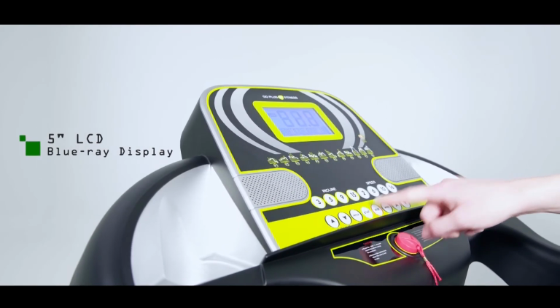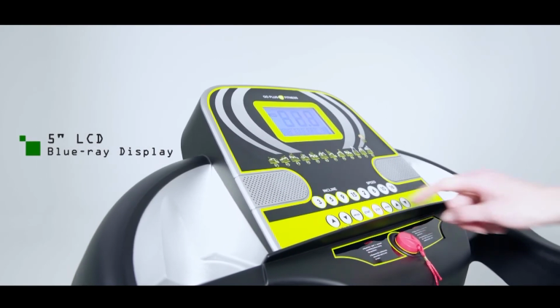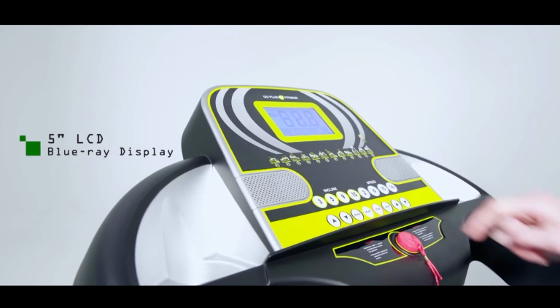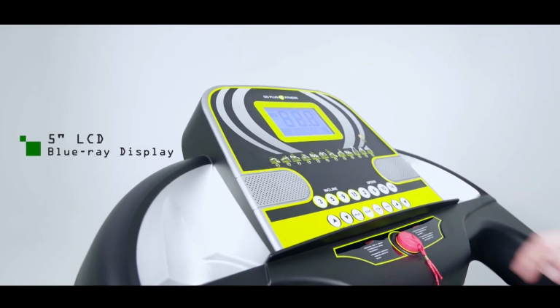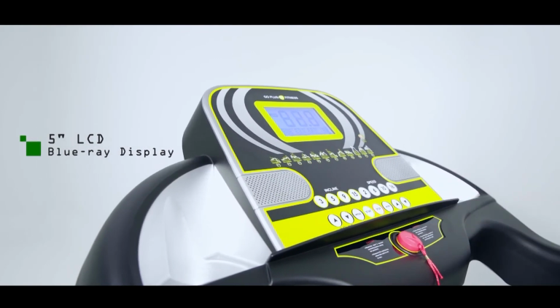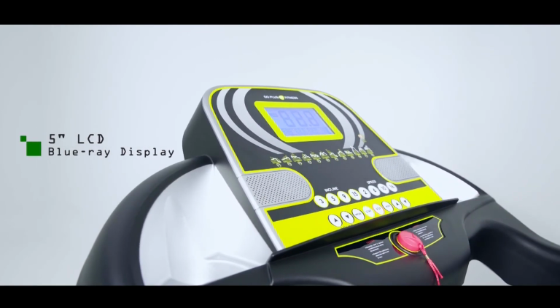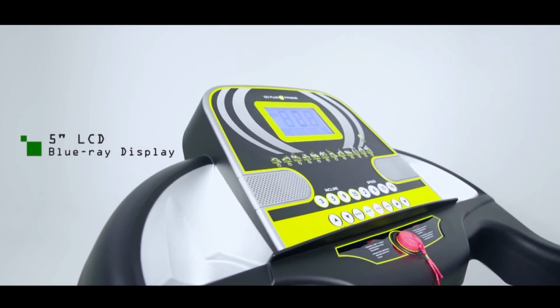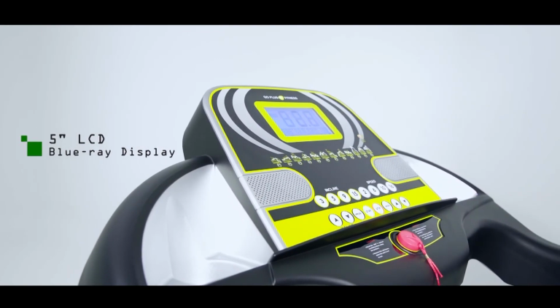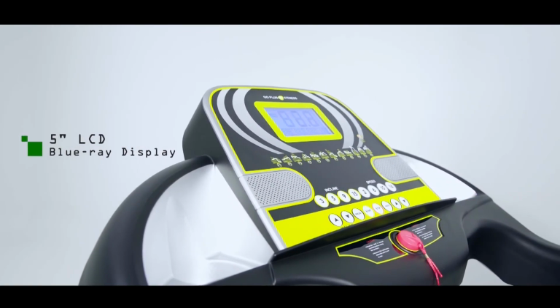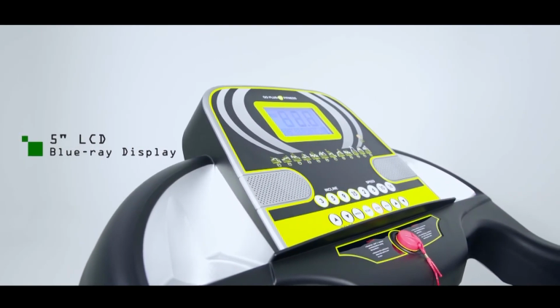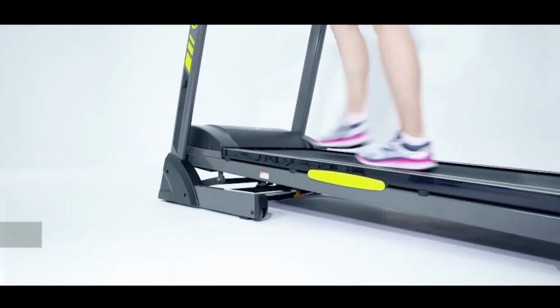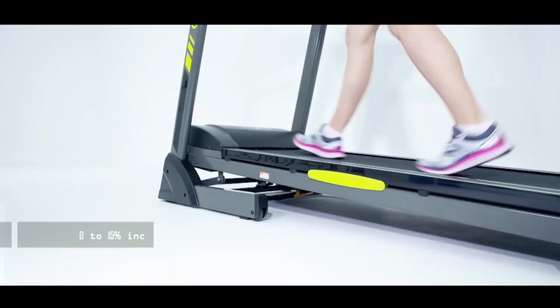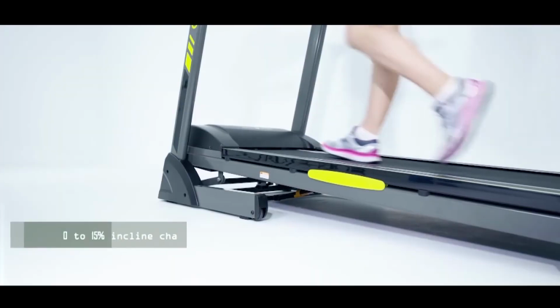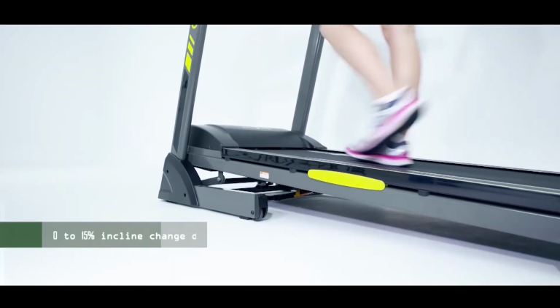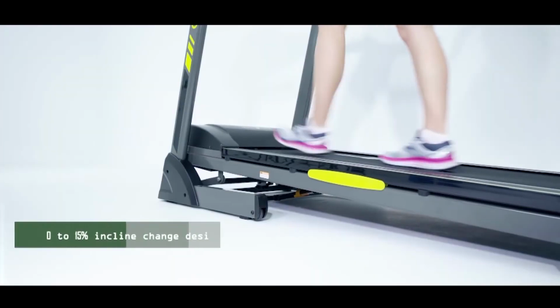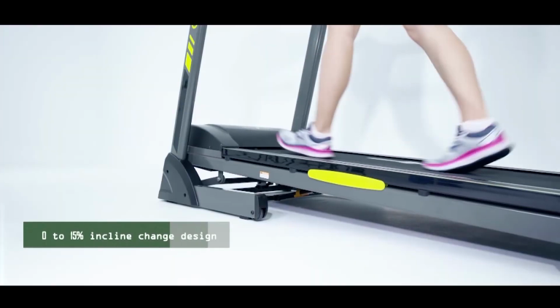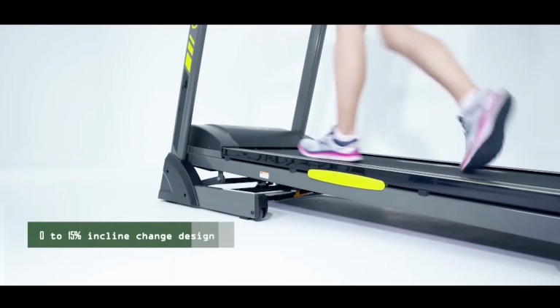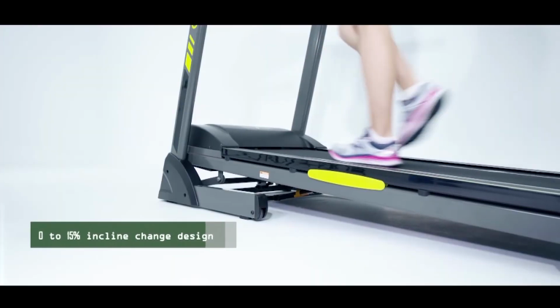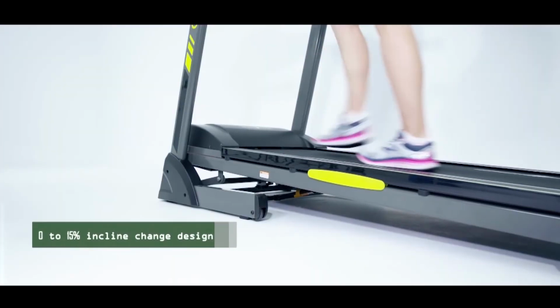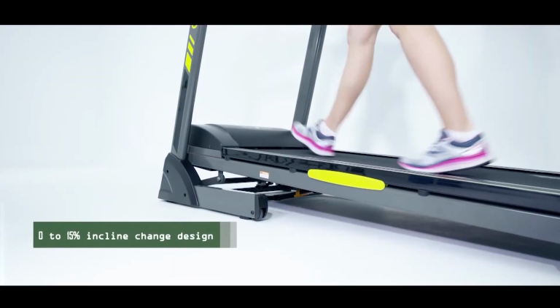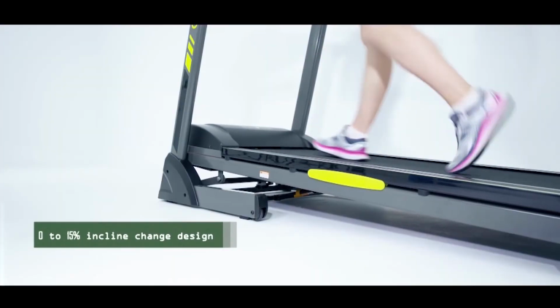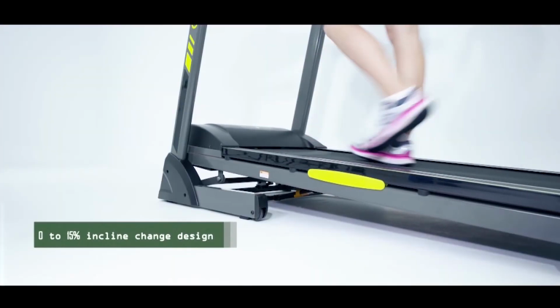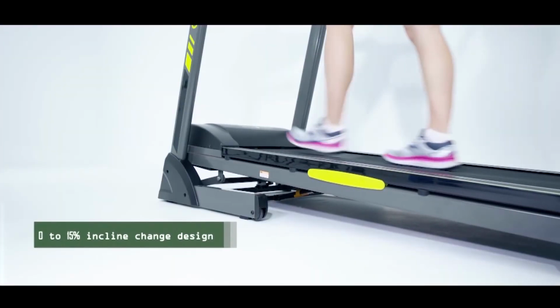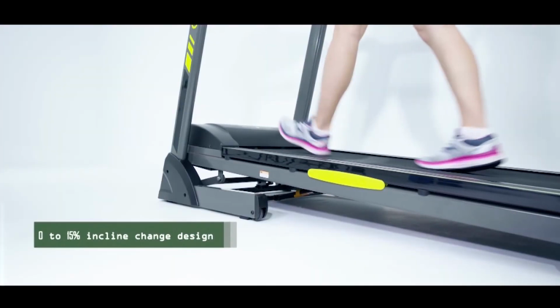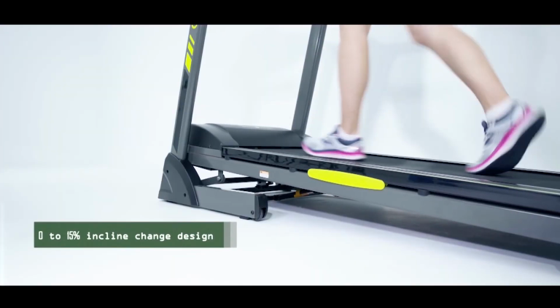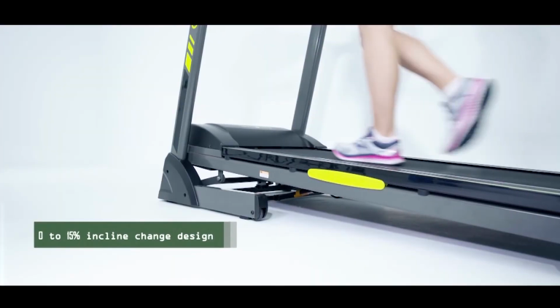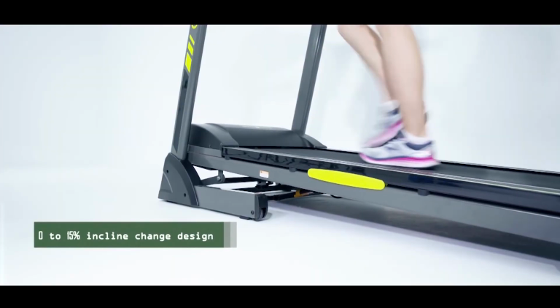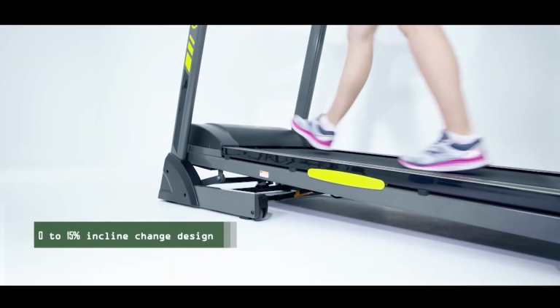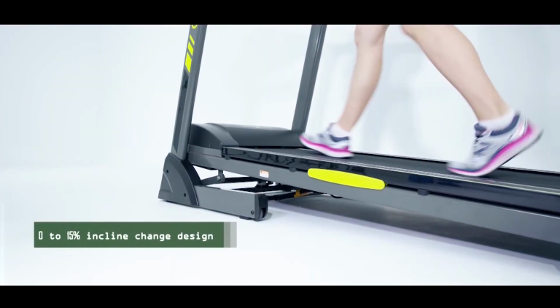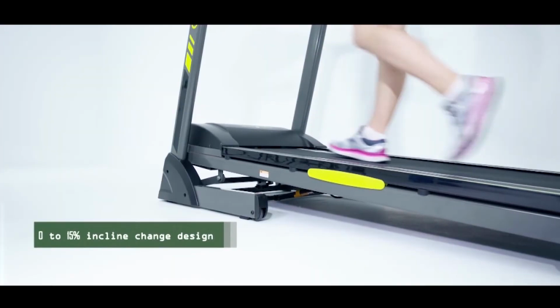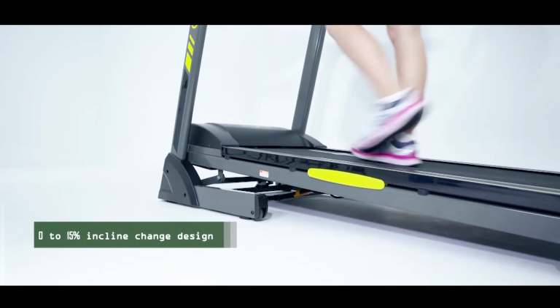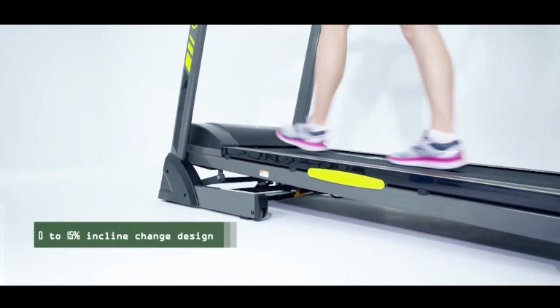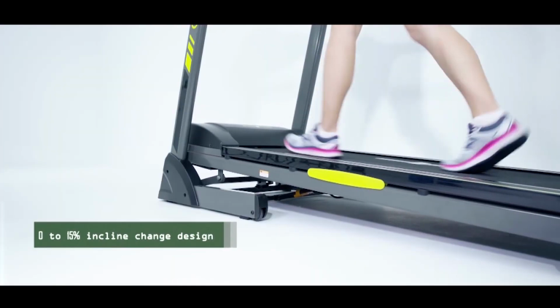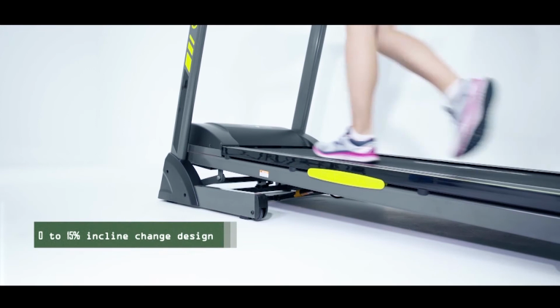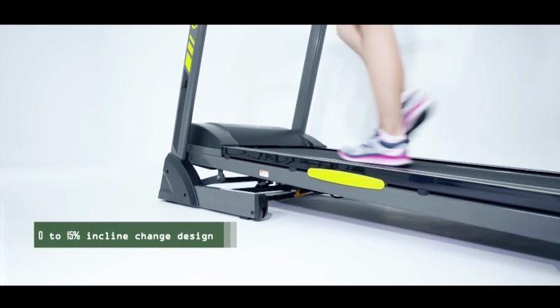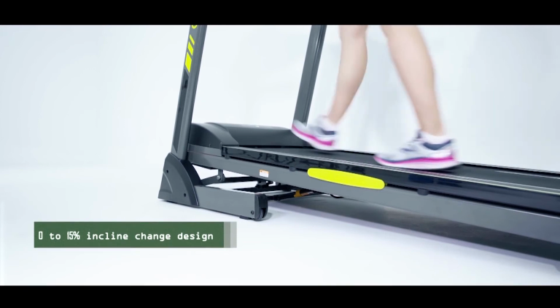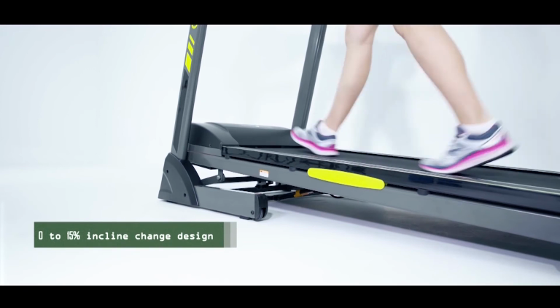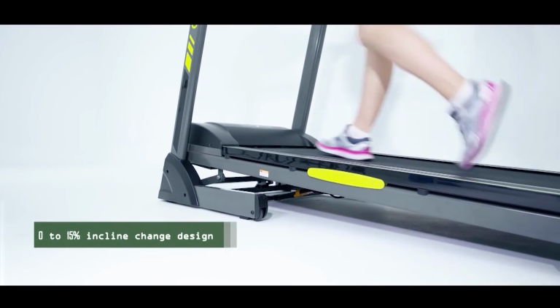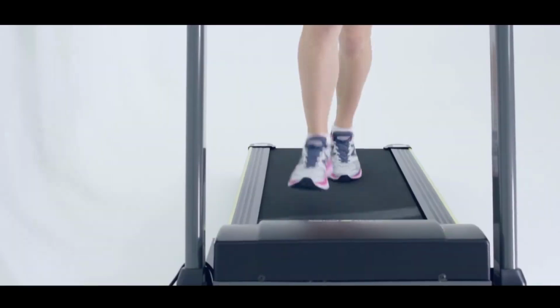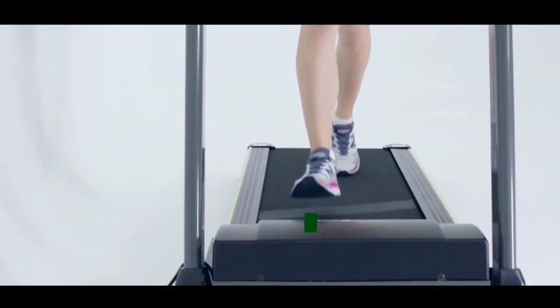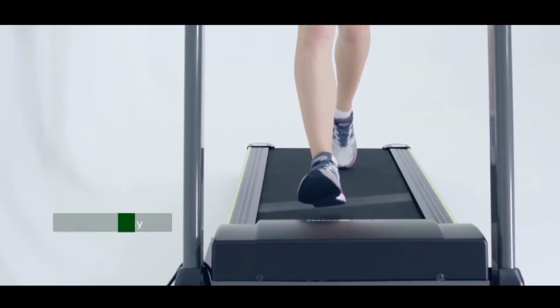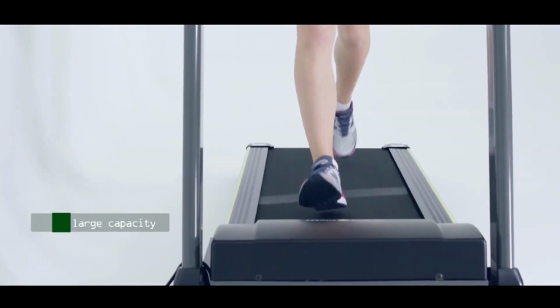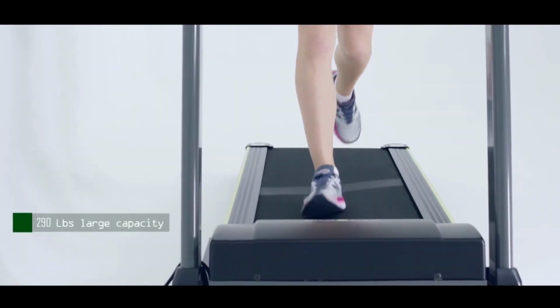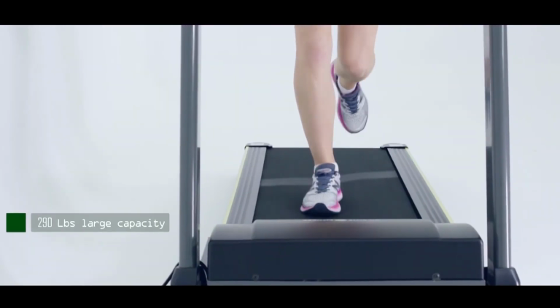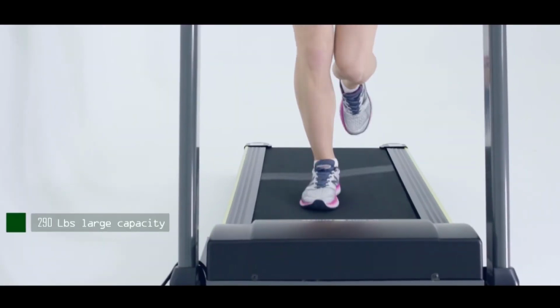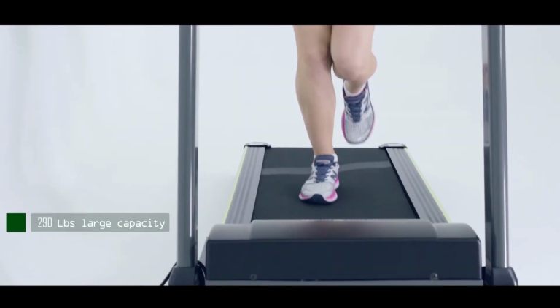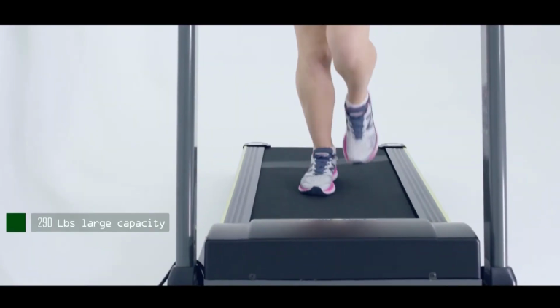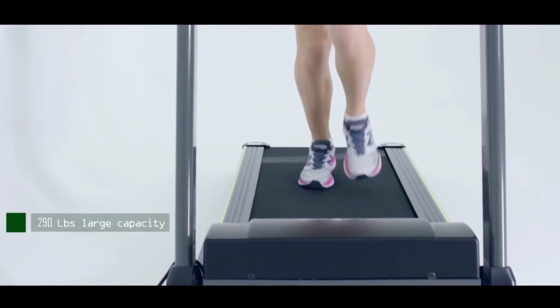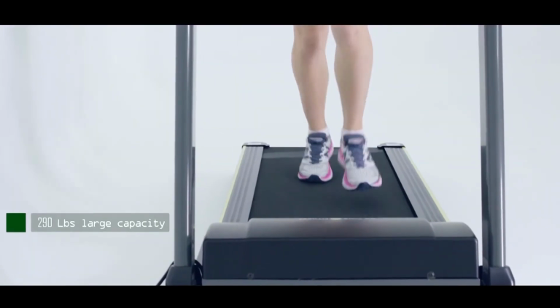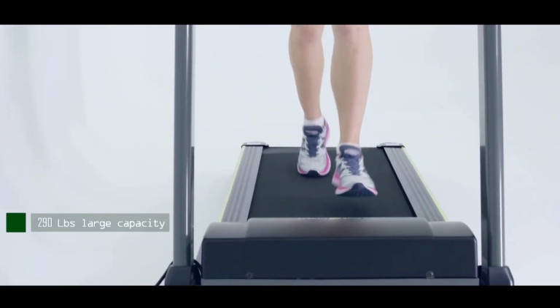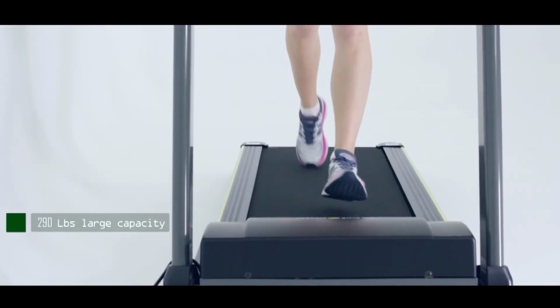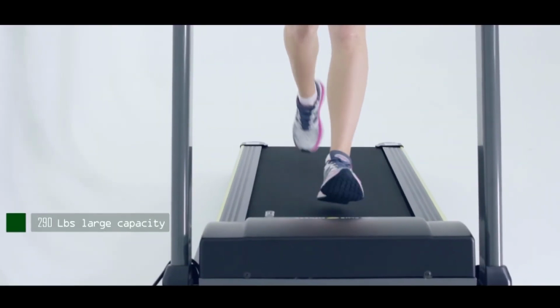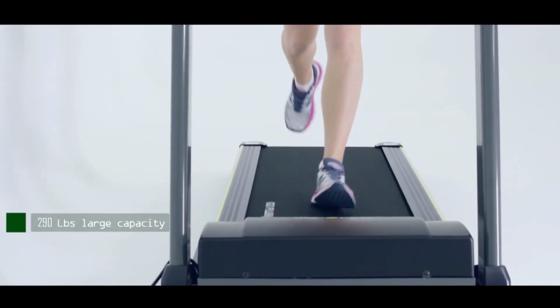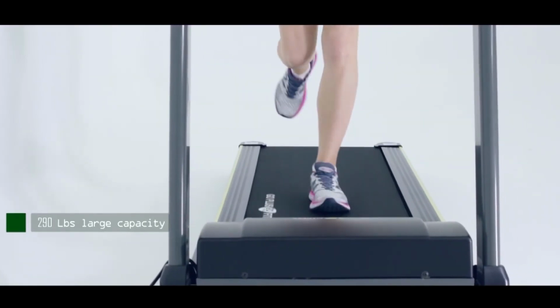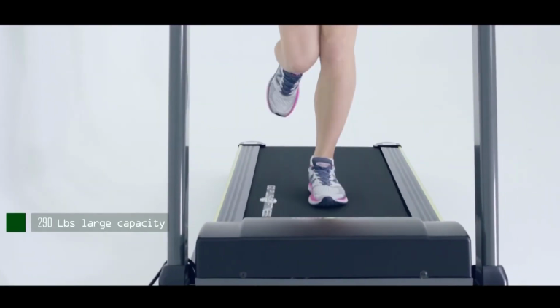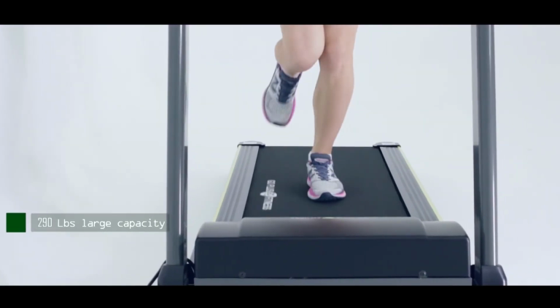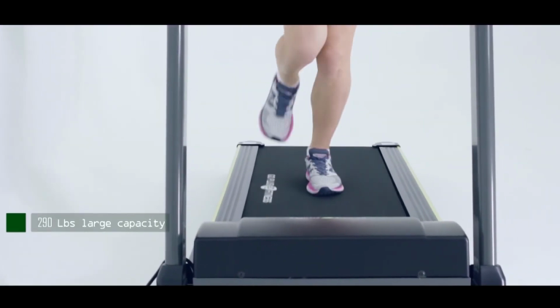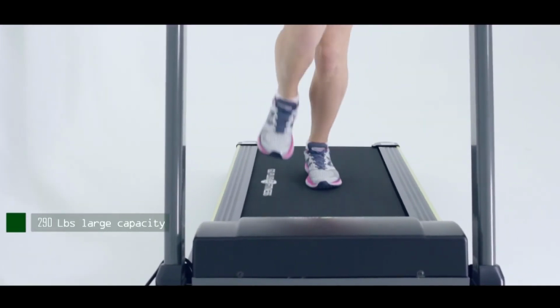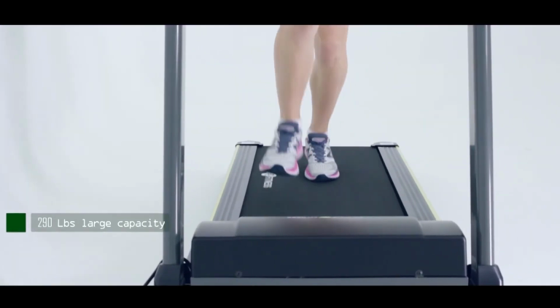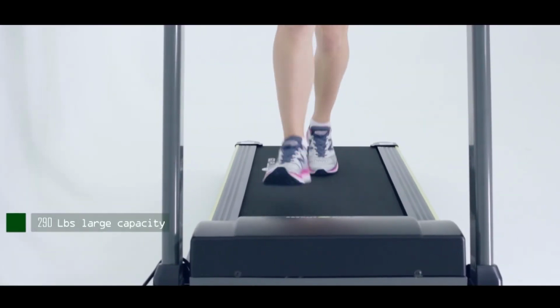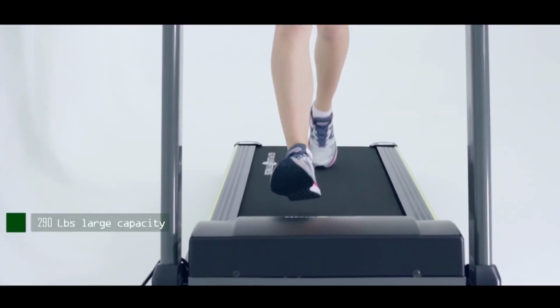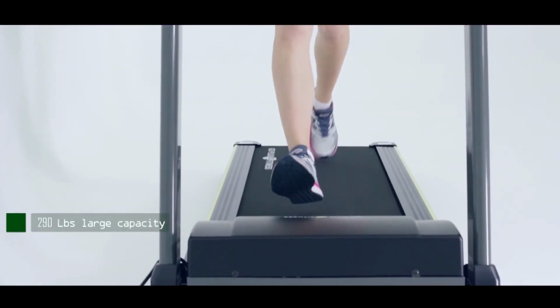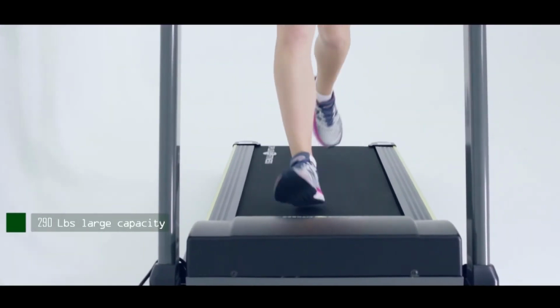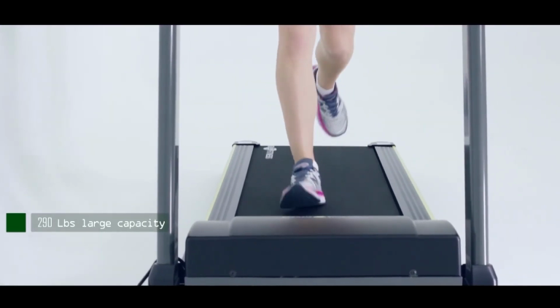12 preset workout programs for quick access, and adjustable feet.